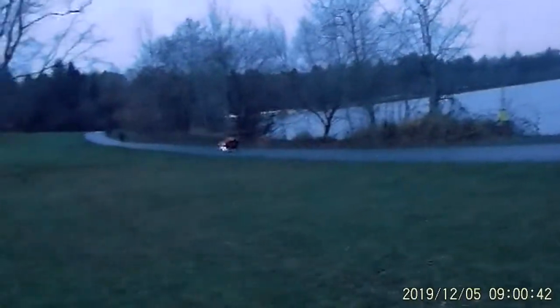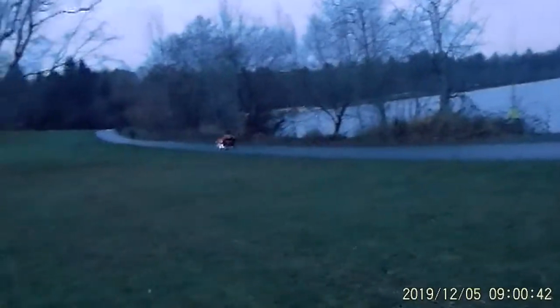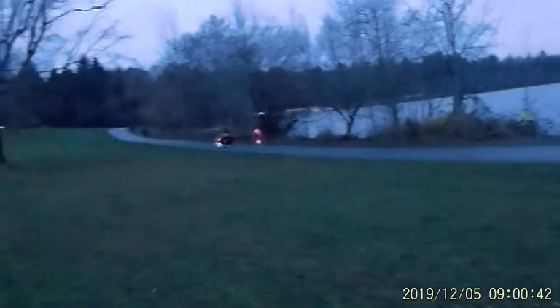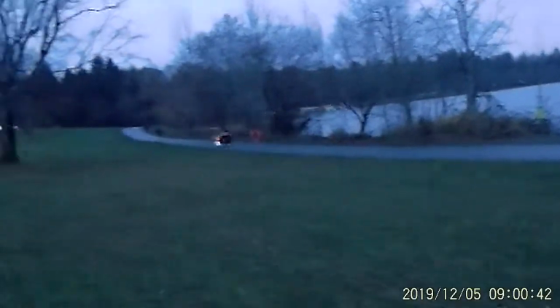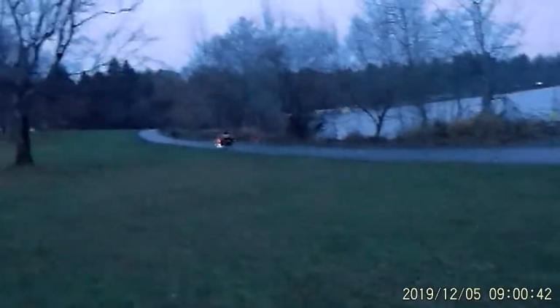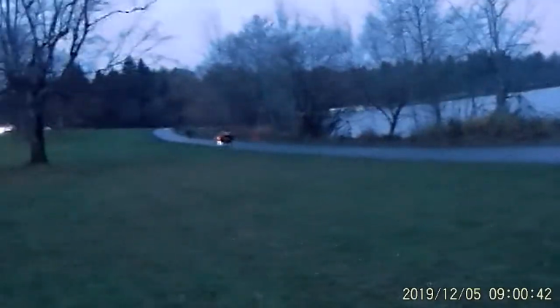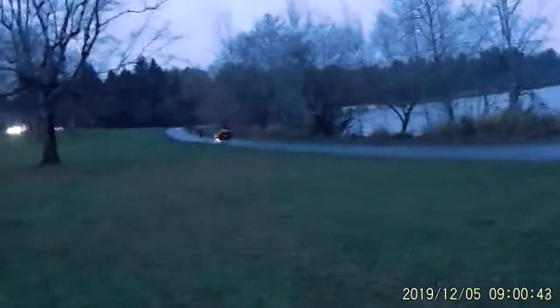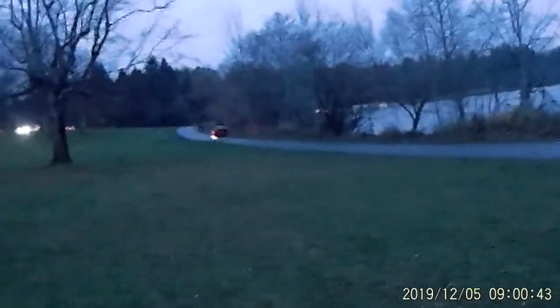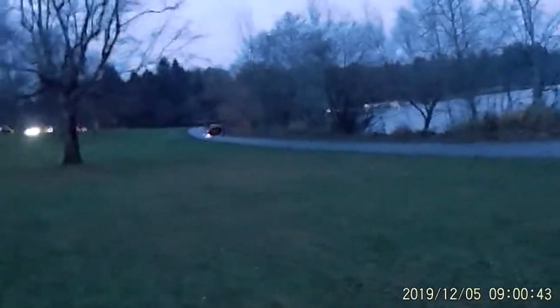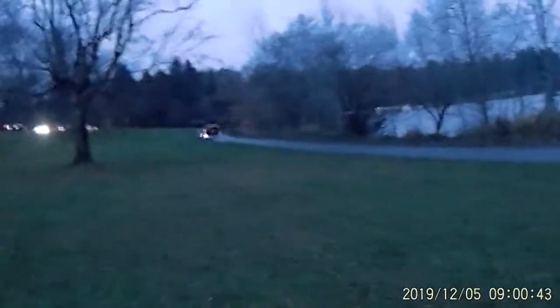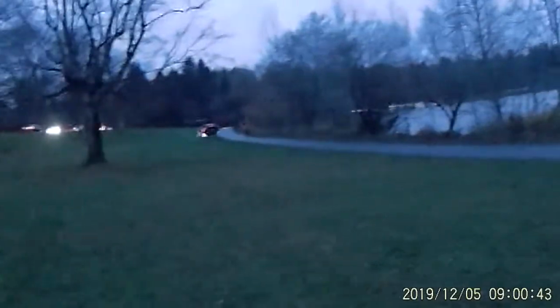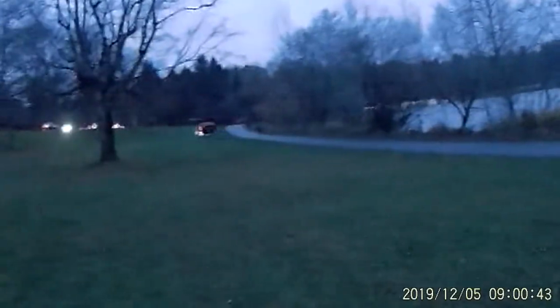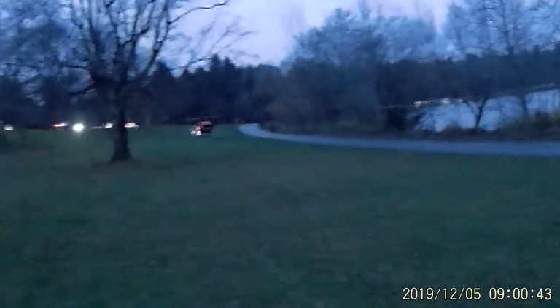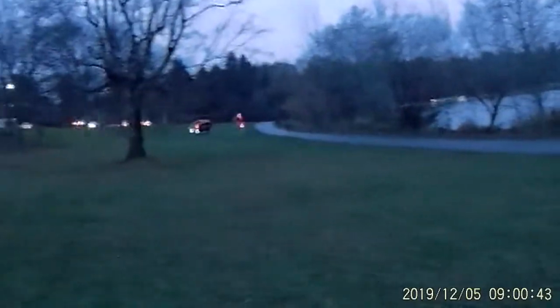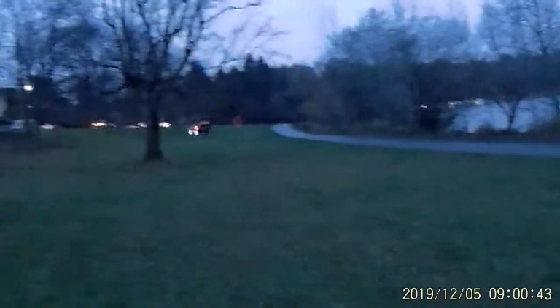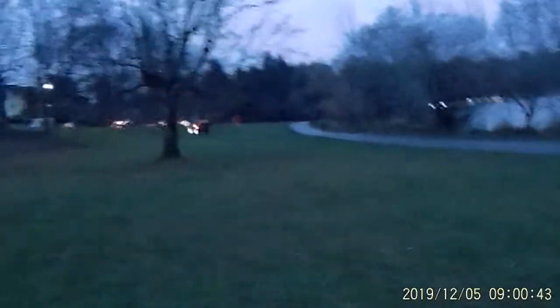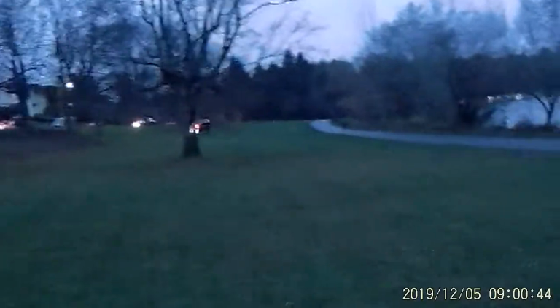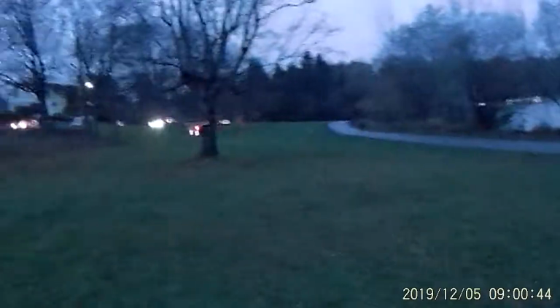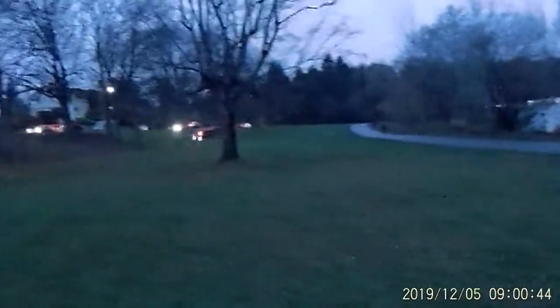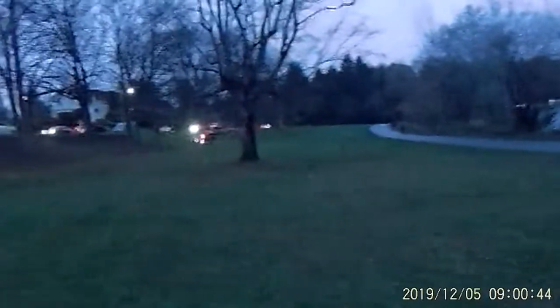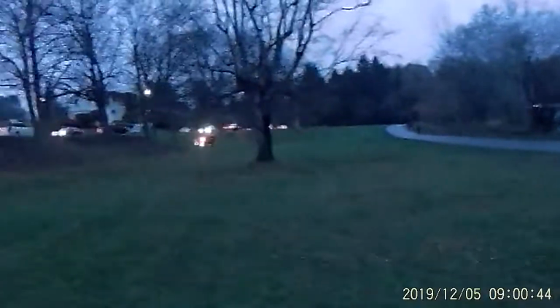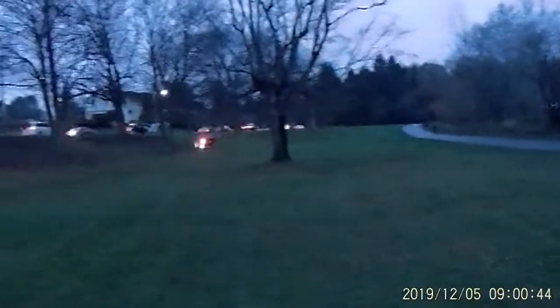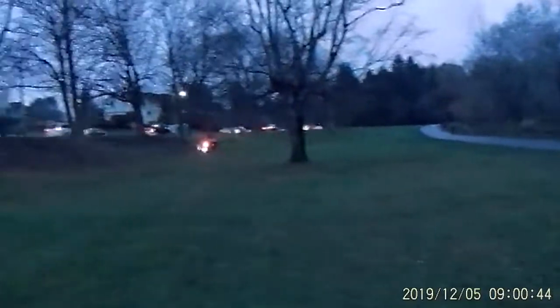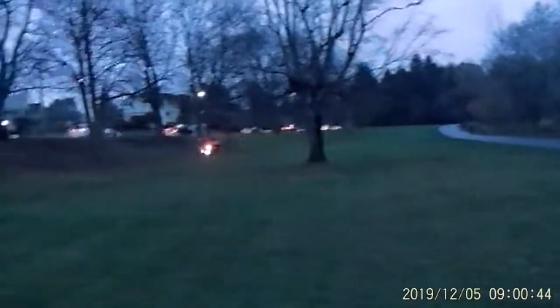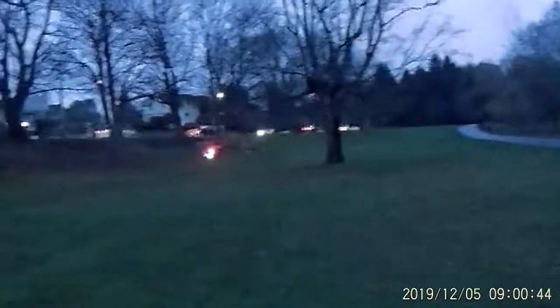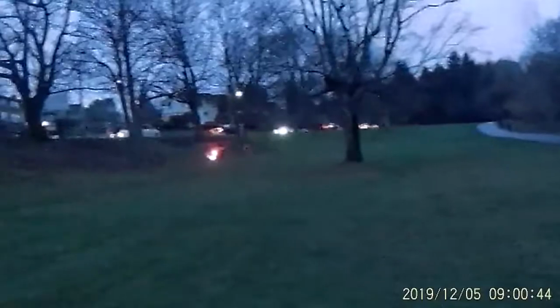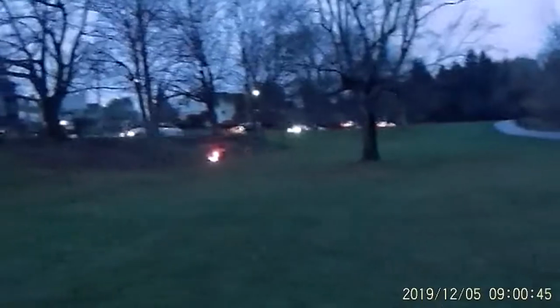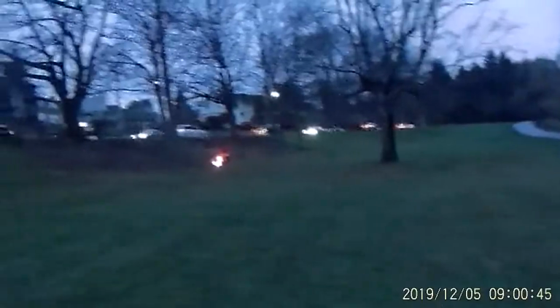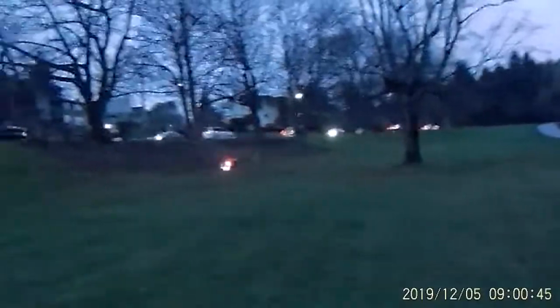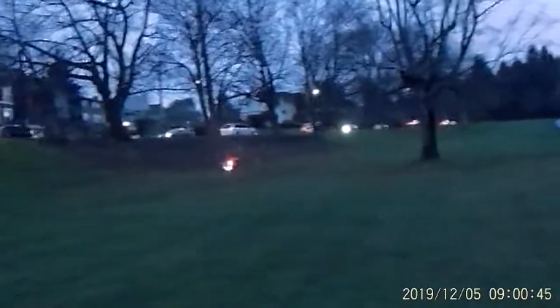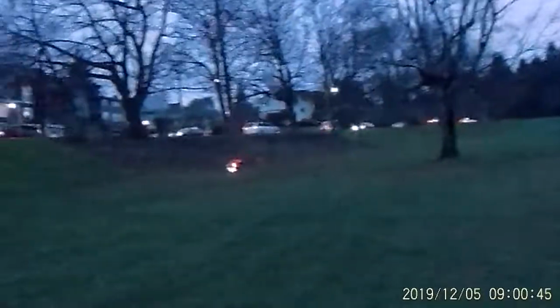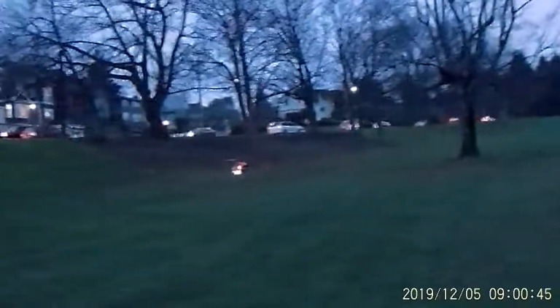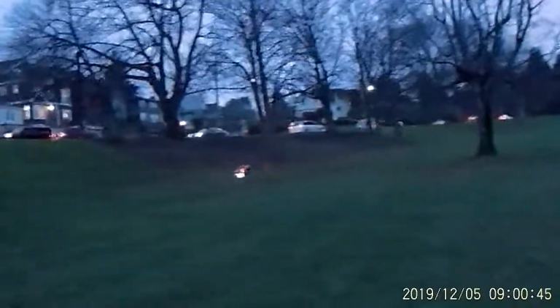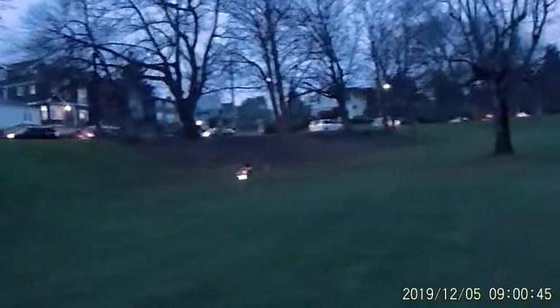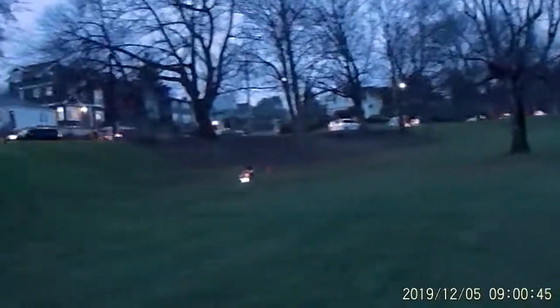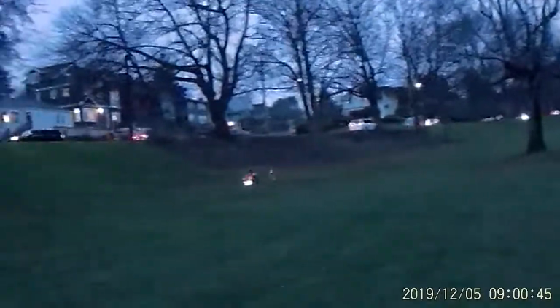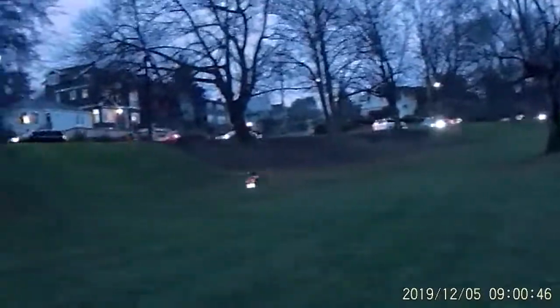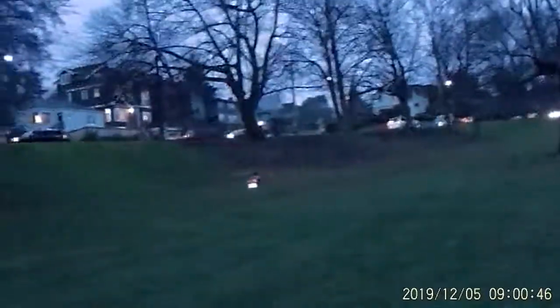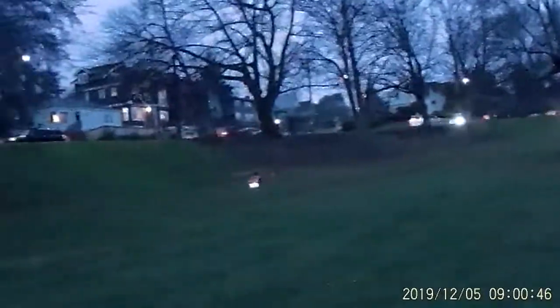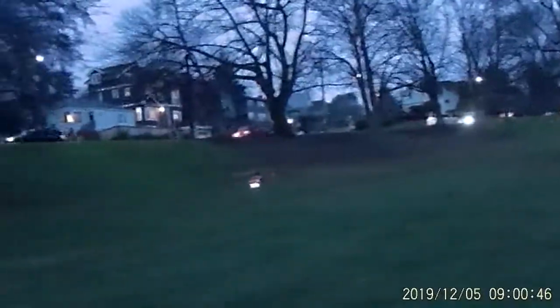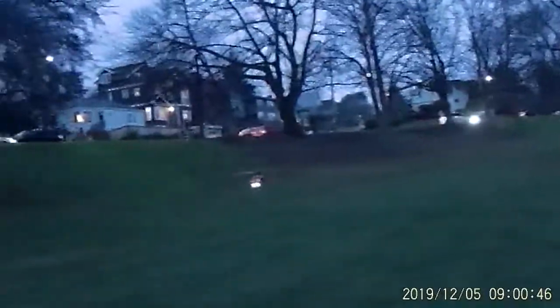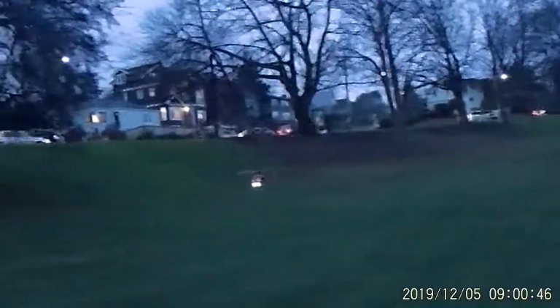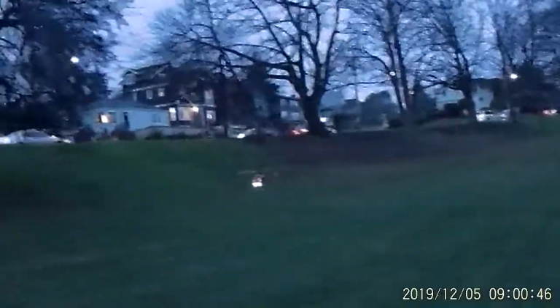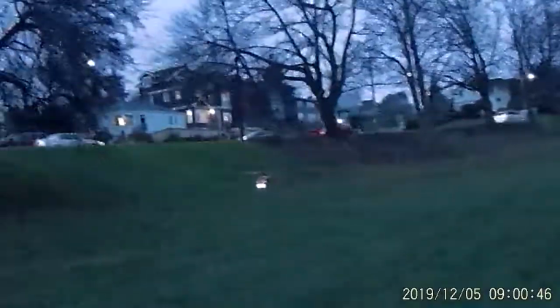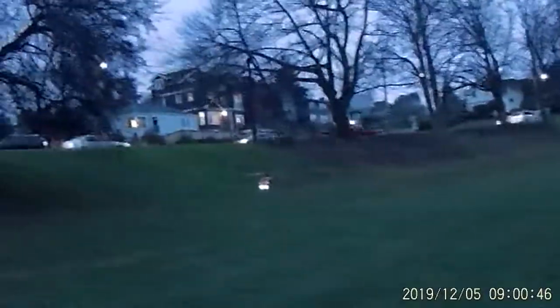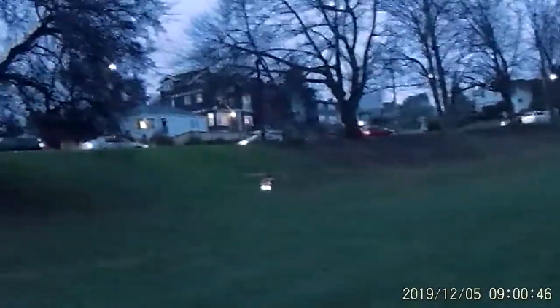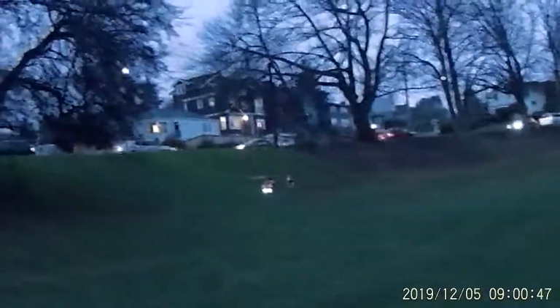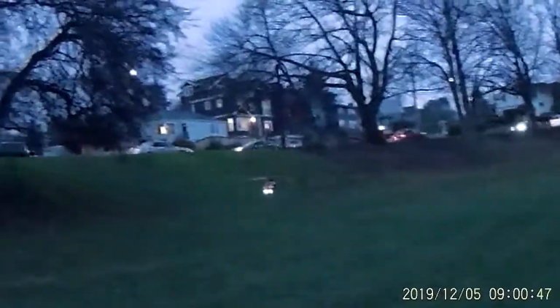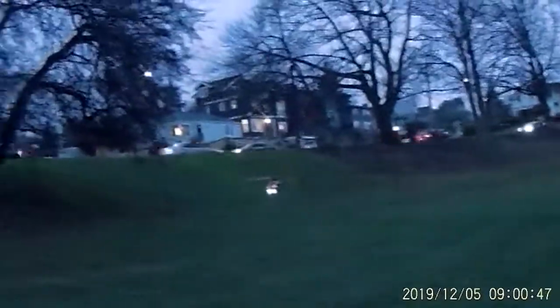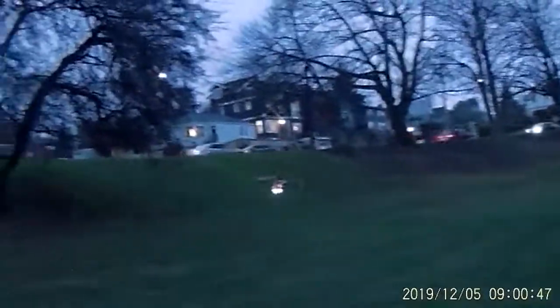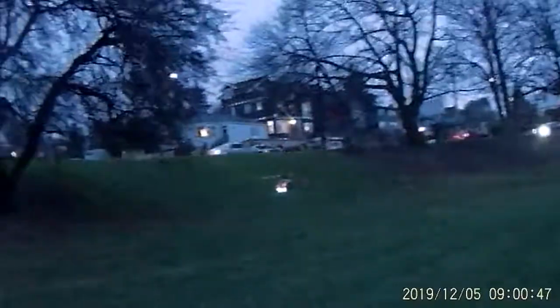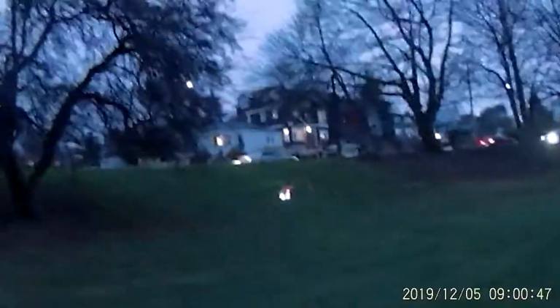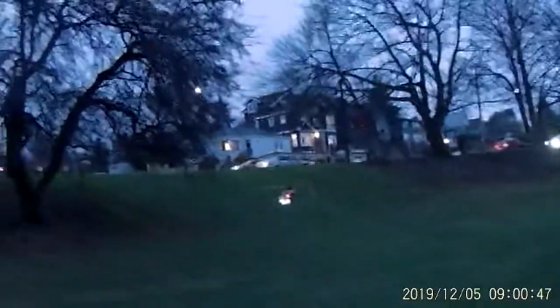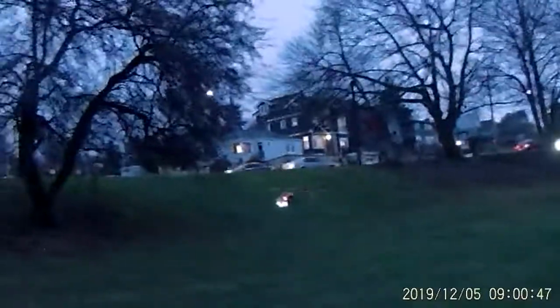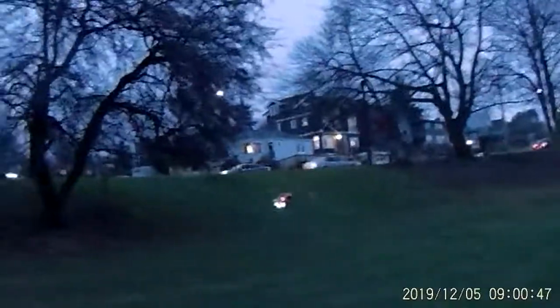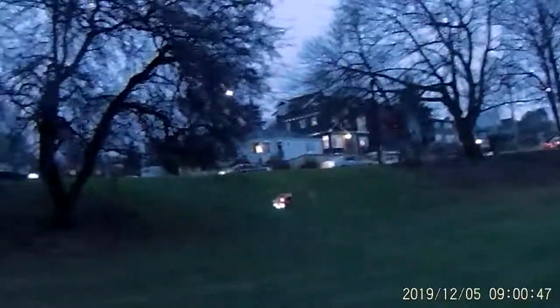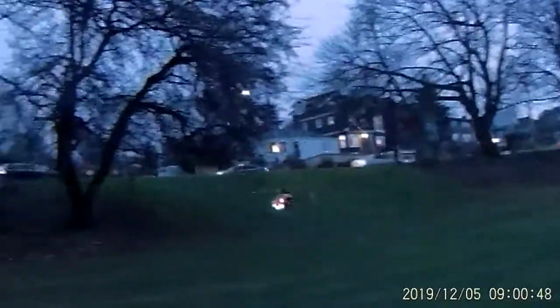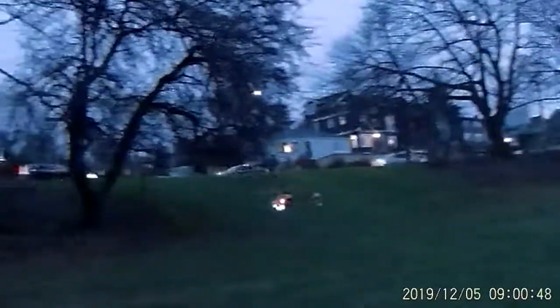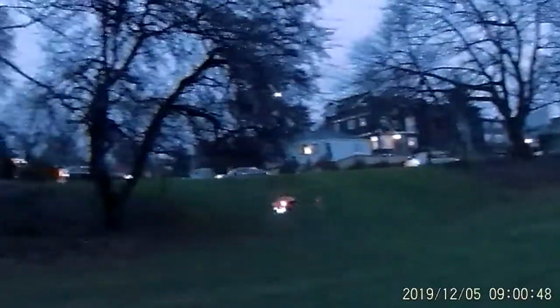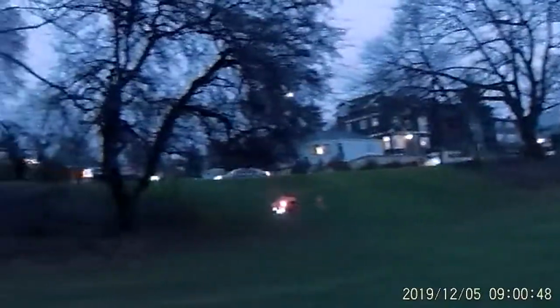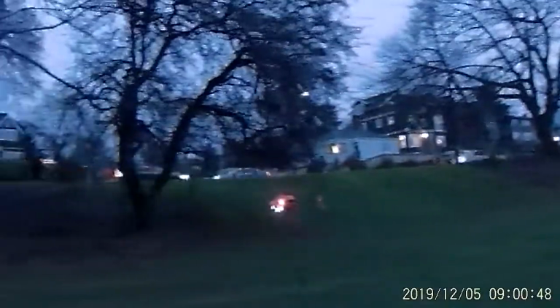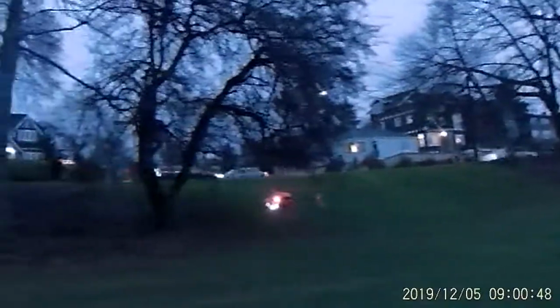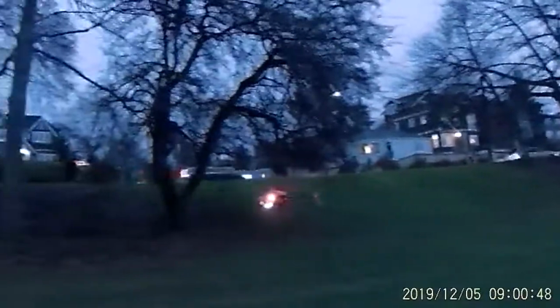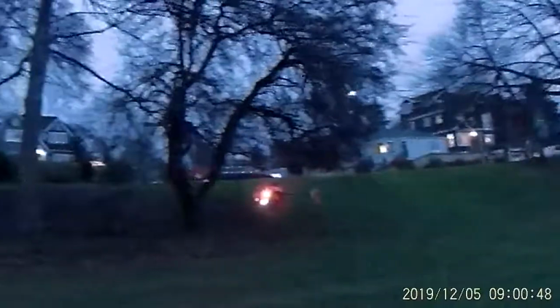First night flight test, folks, with the new full nav light system, which I'm really liking already.